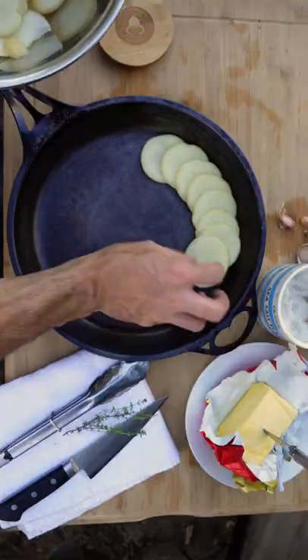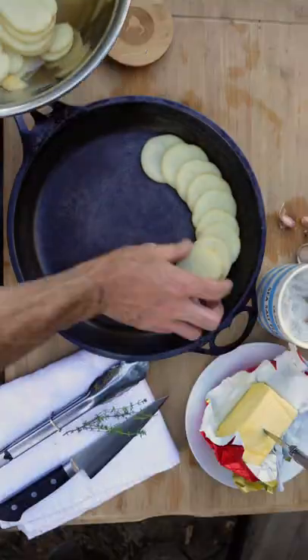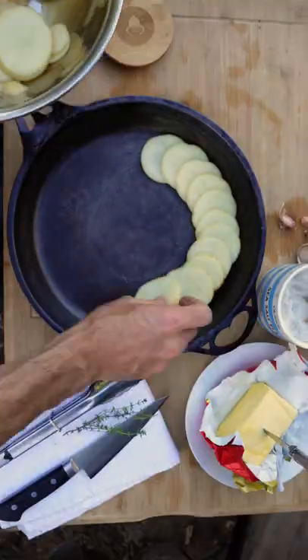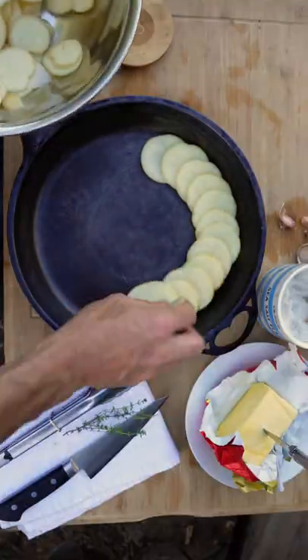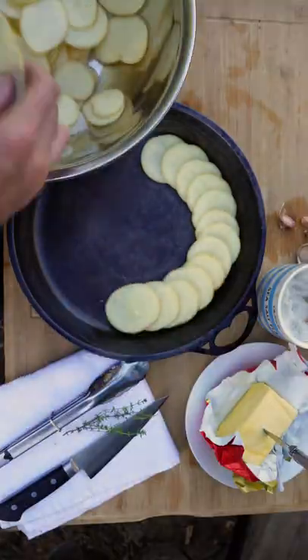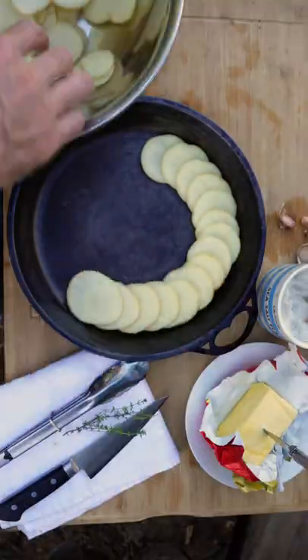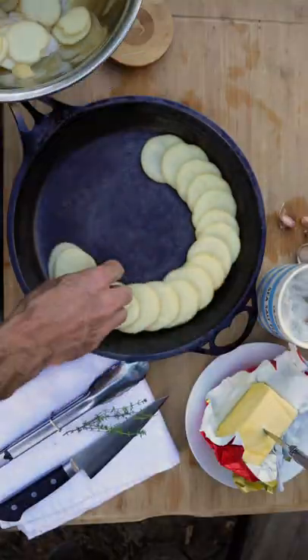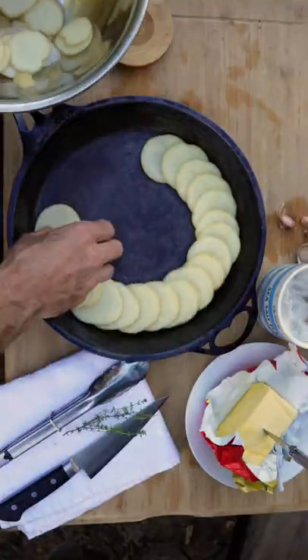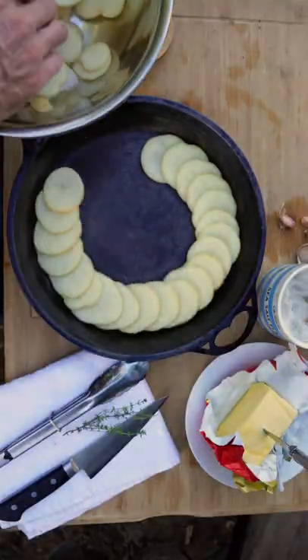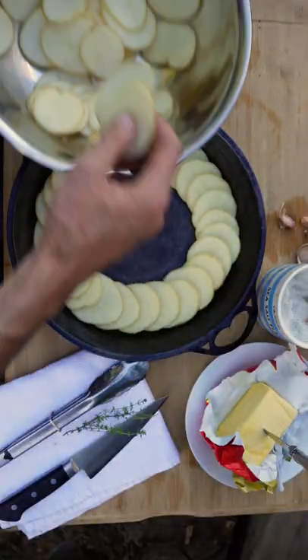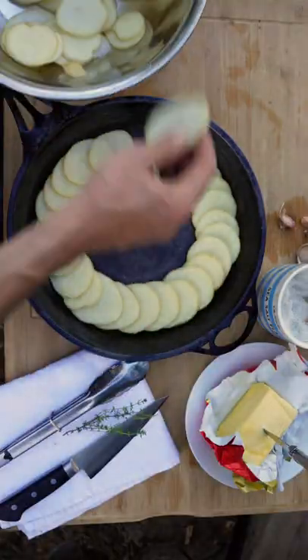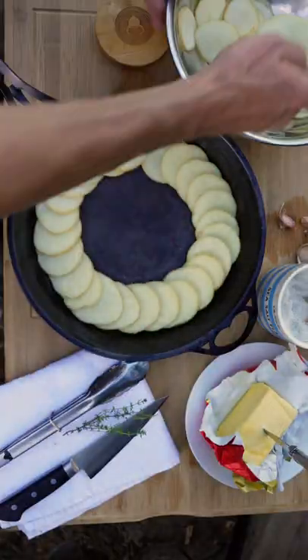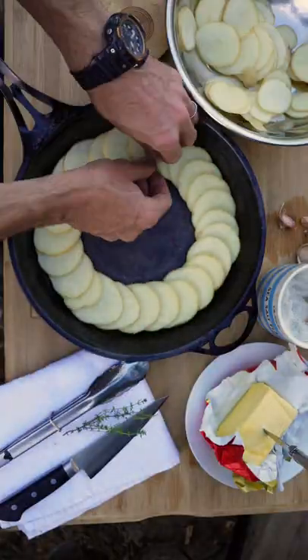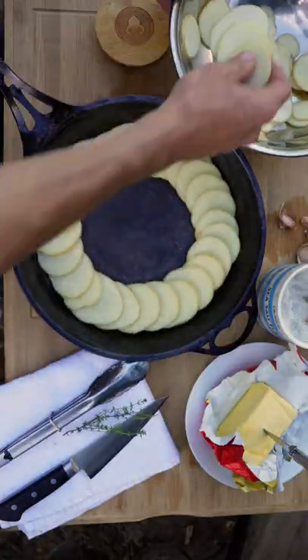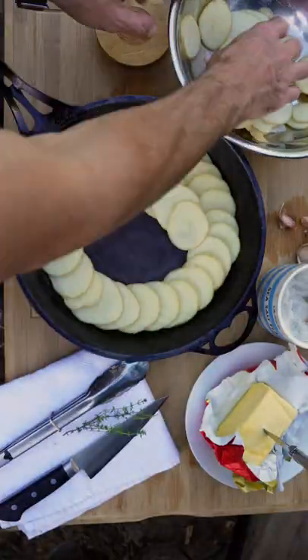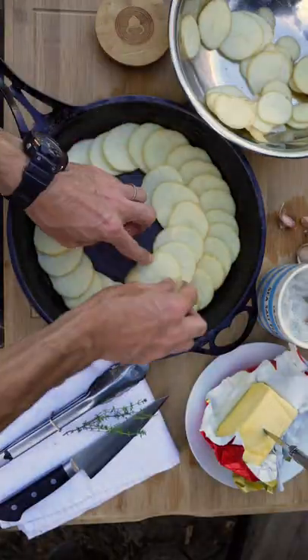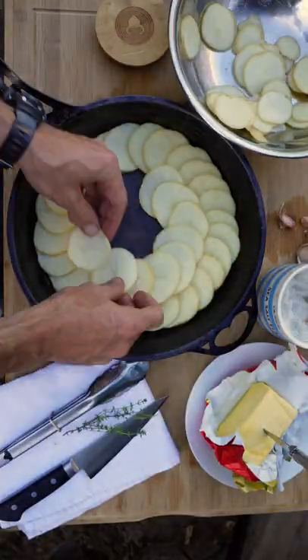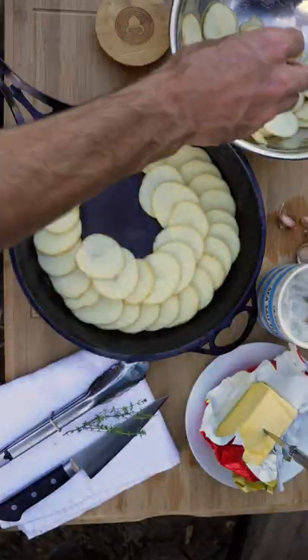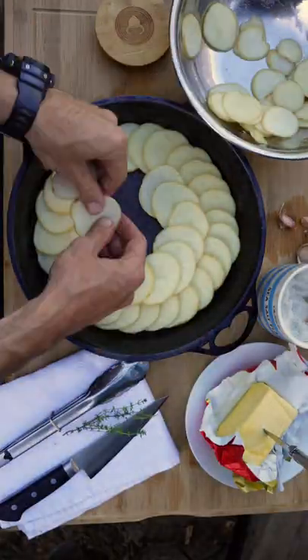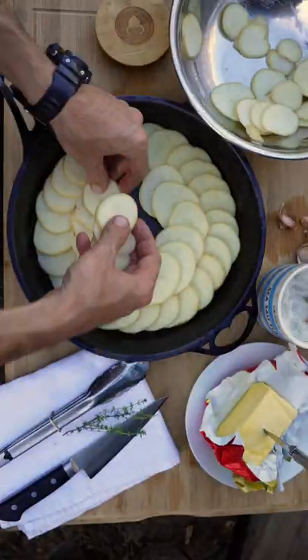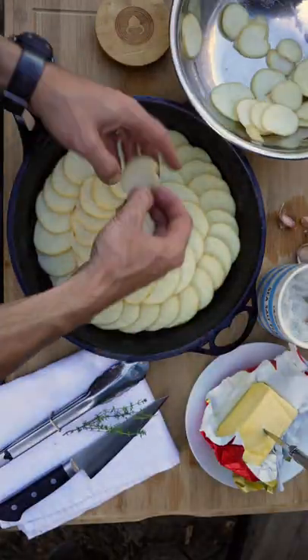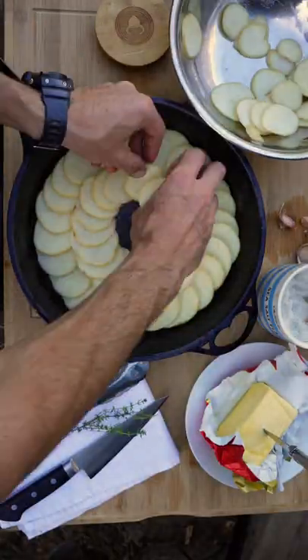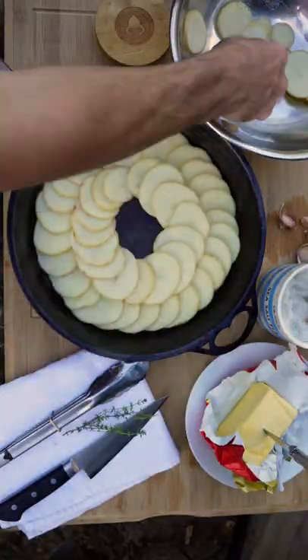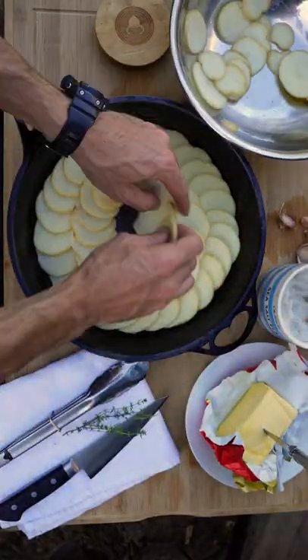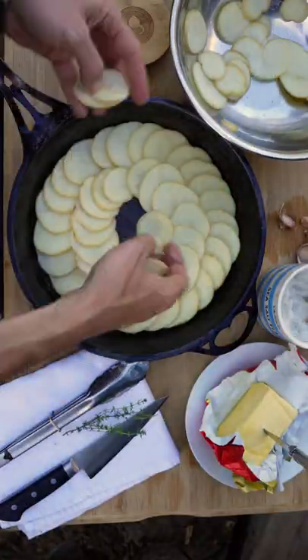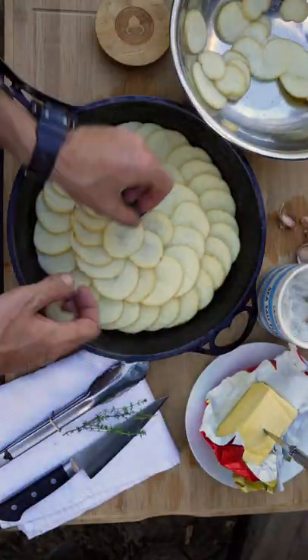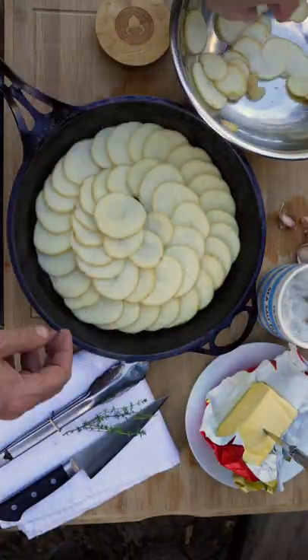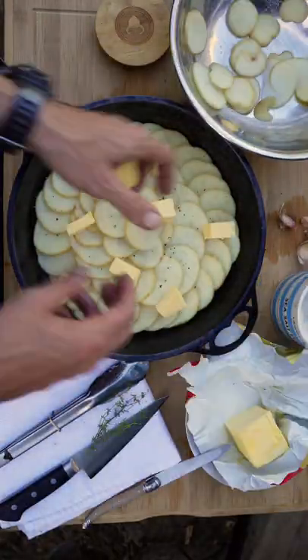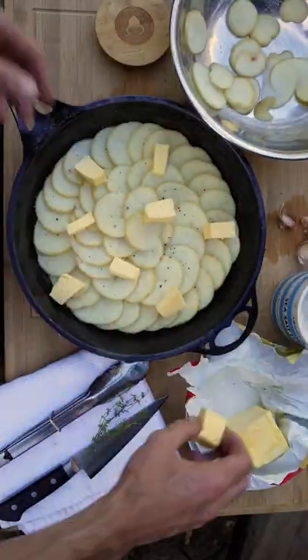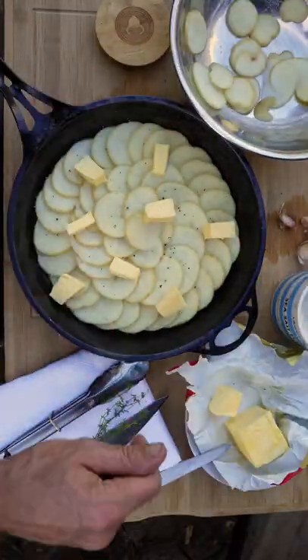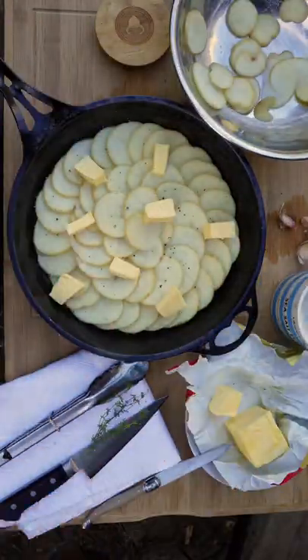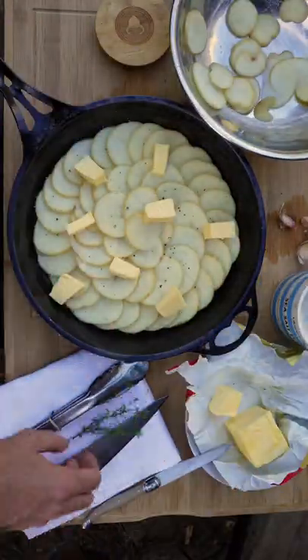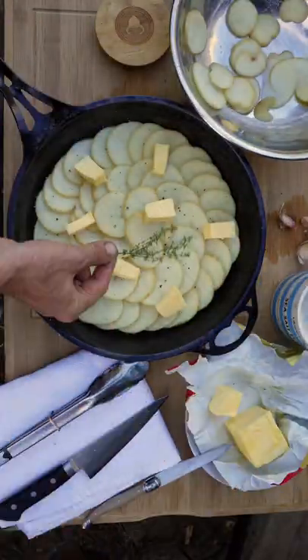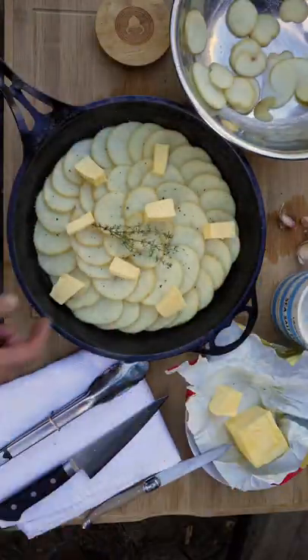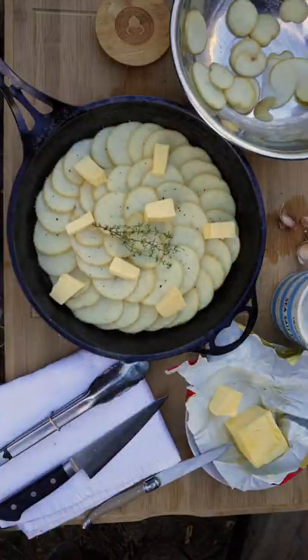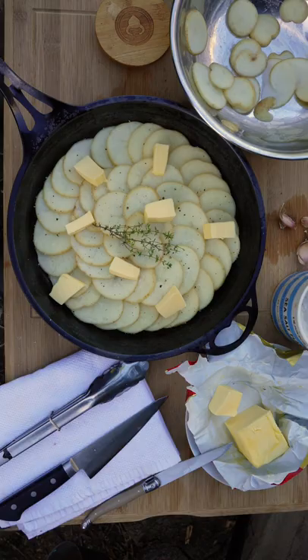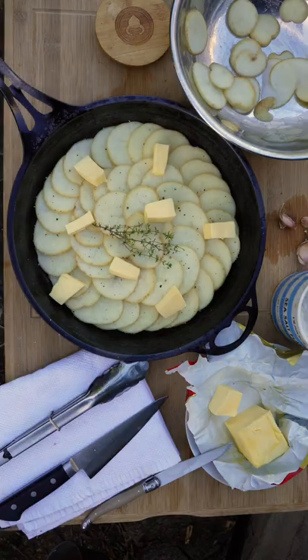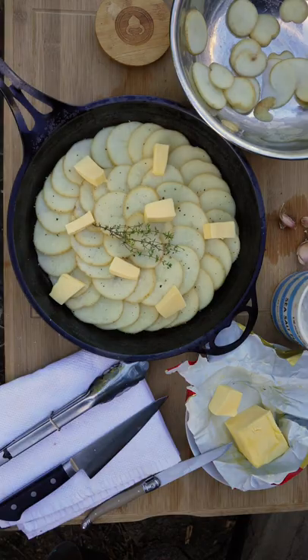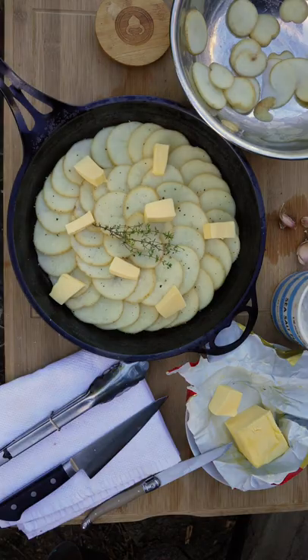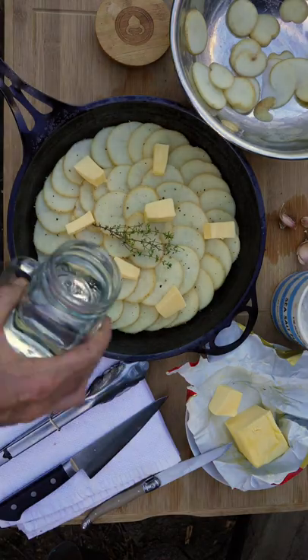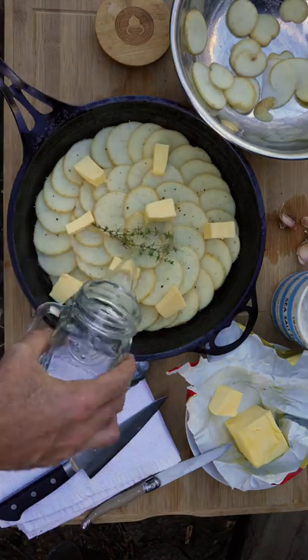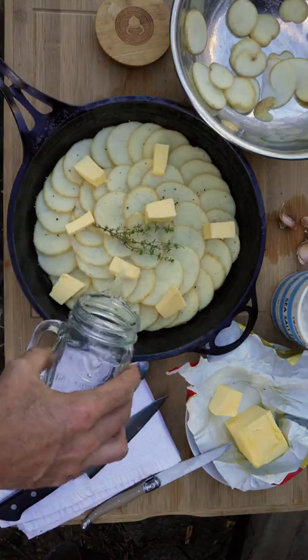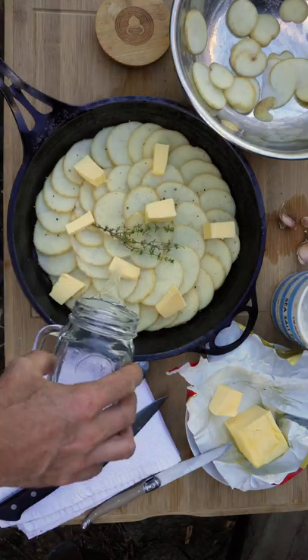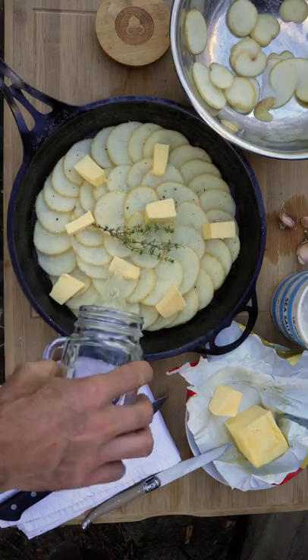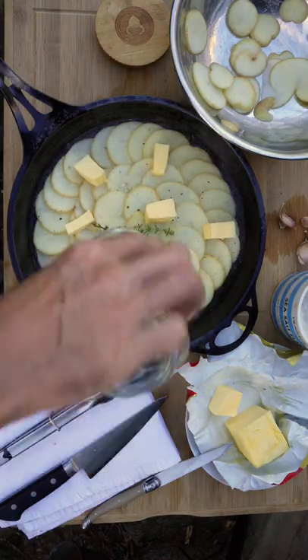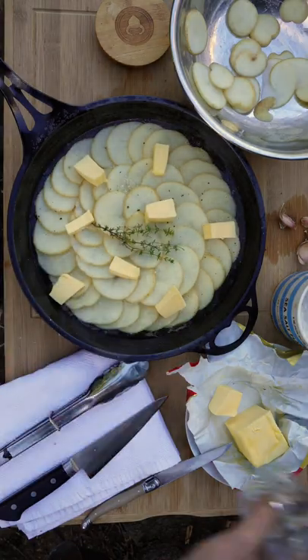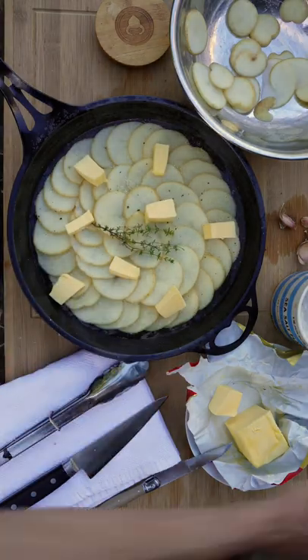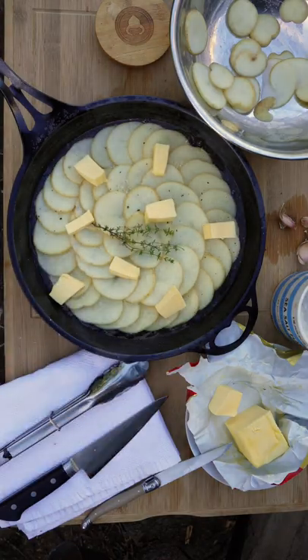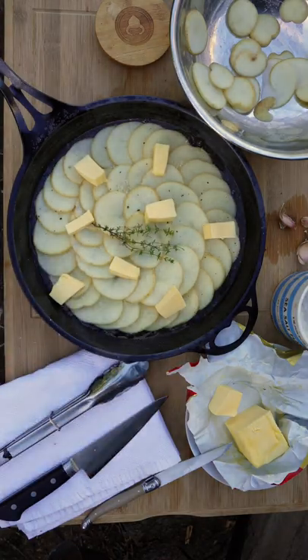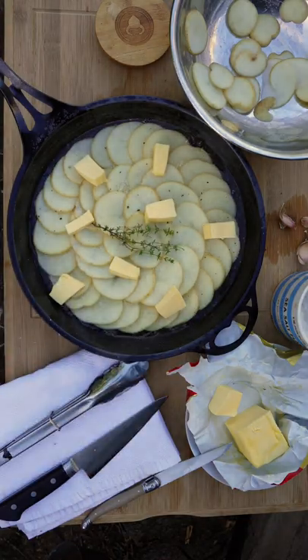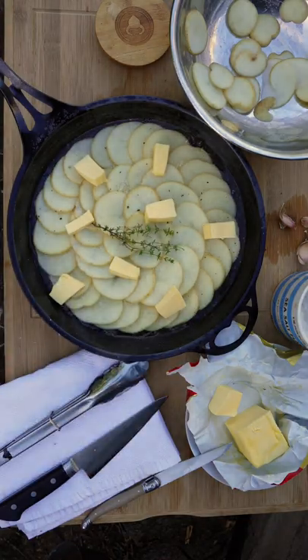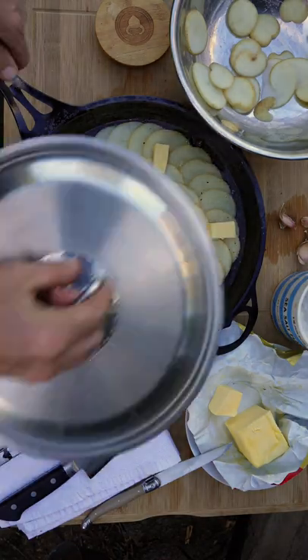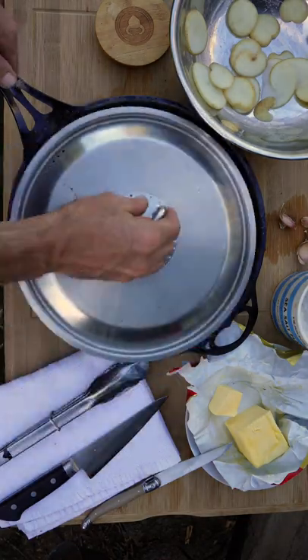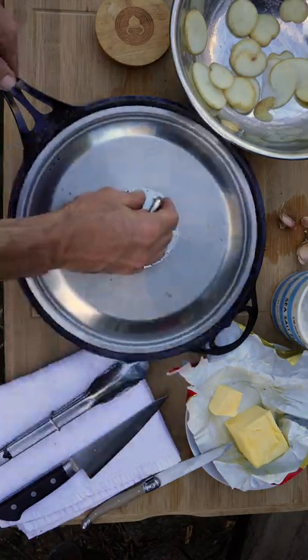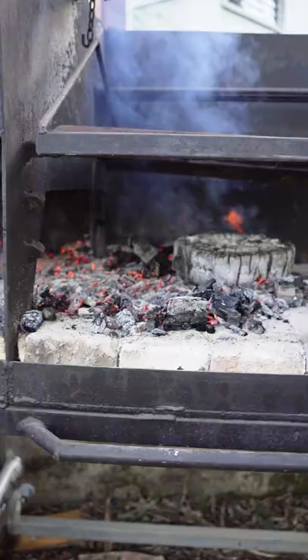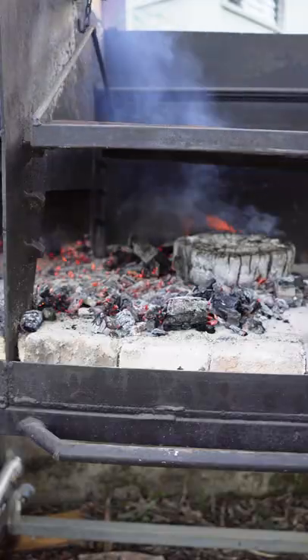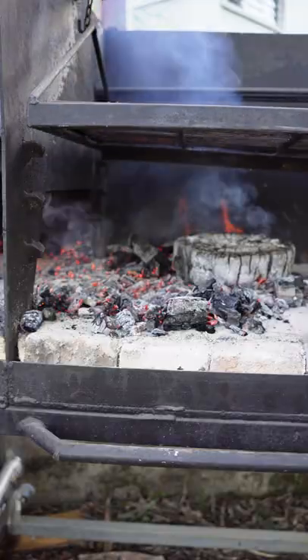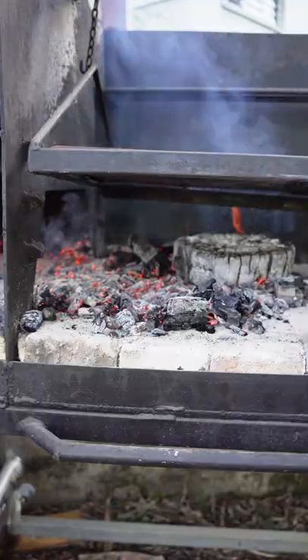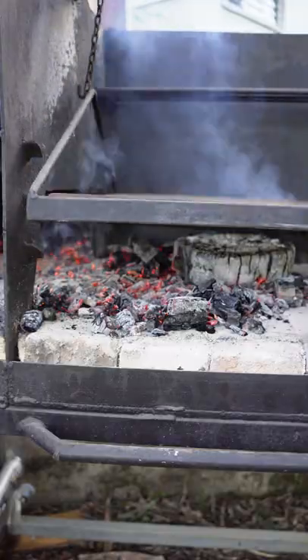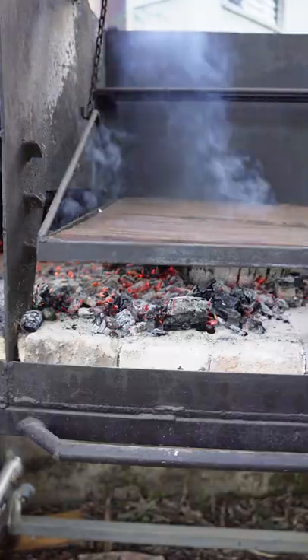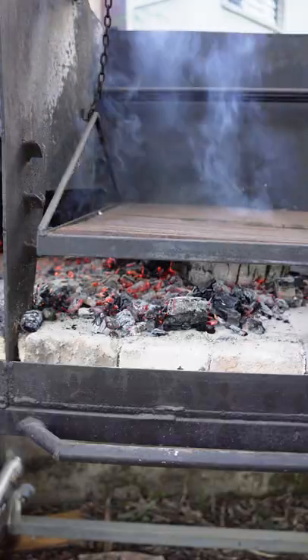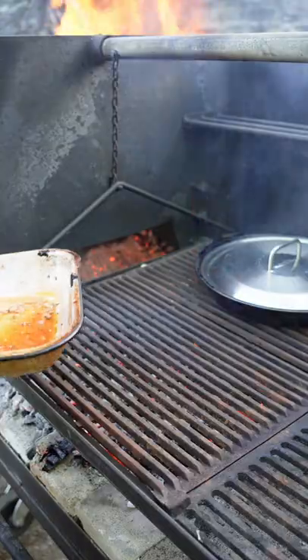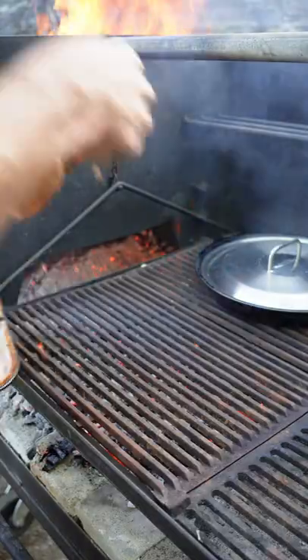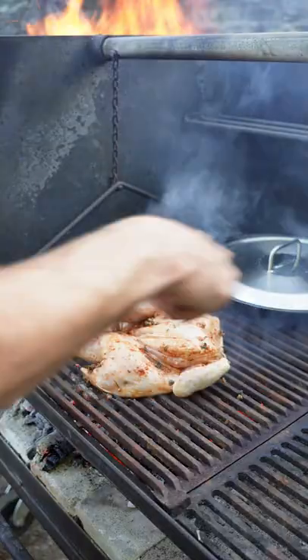Meanwhile, I'm getting a couple of potatoes ready for a side — salt, pepper, butter, a little bit of thyme, some water. I'm gonna cover that up and let it cook on the side.